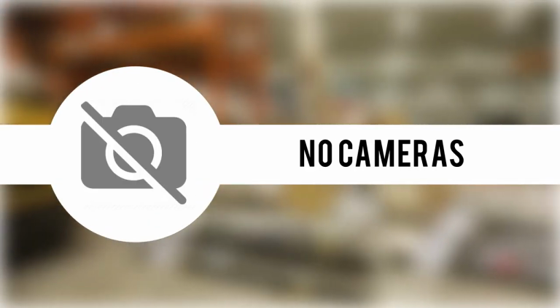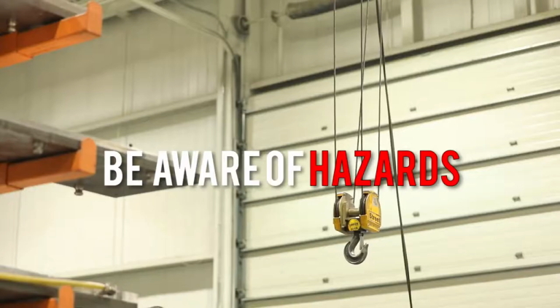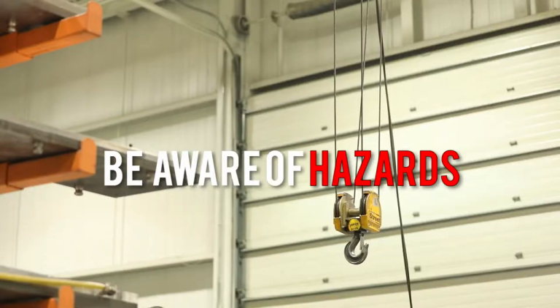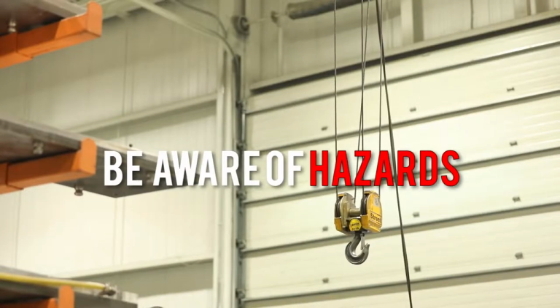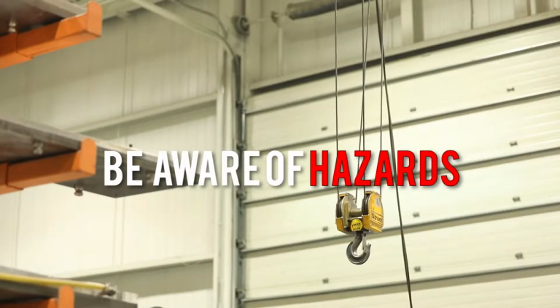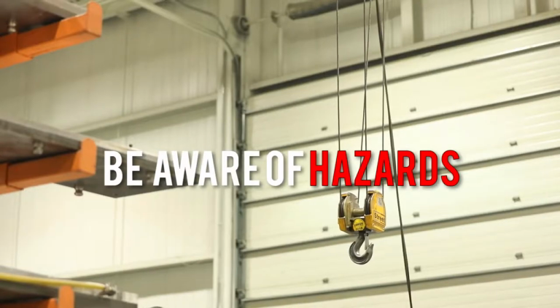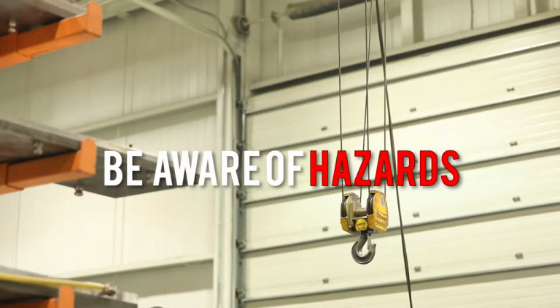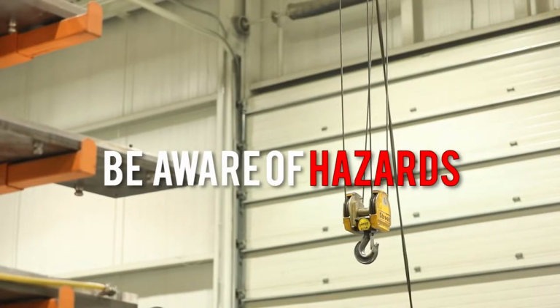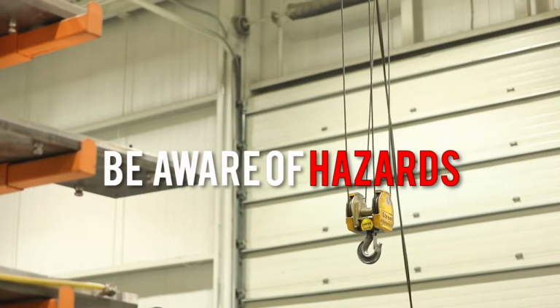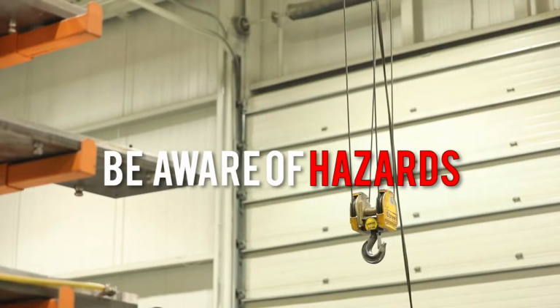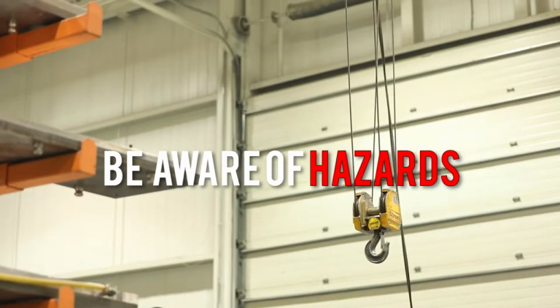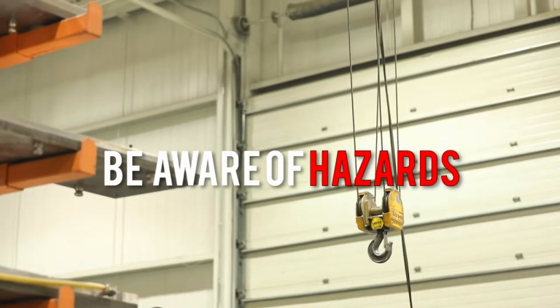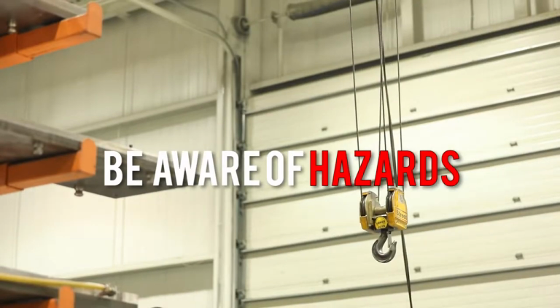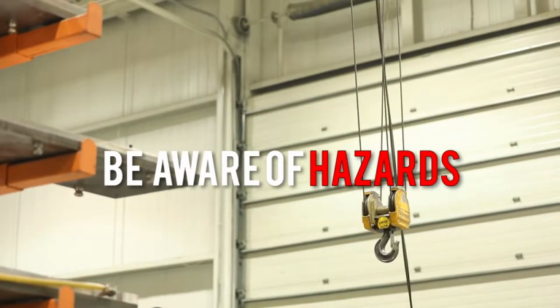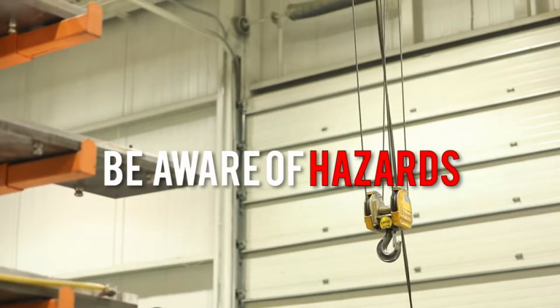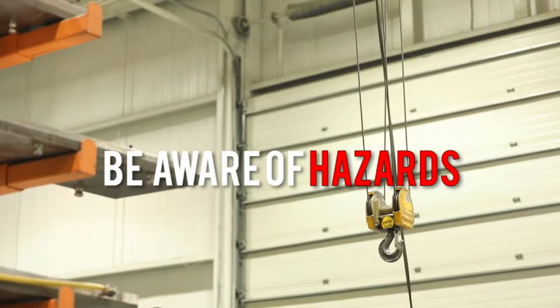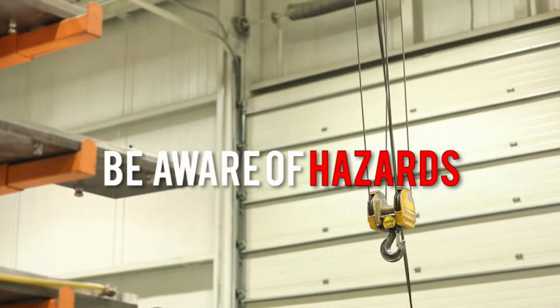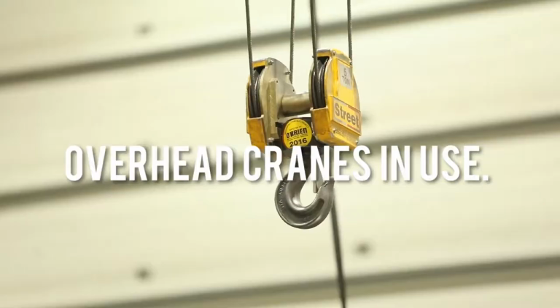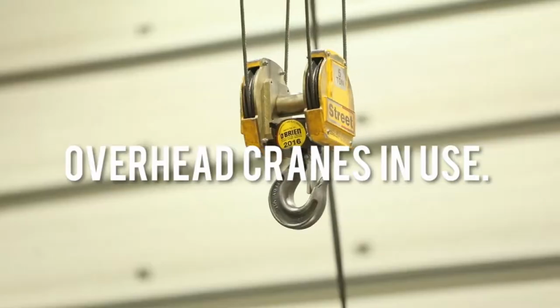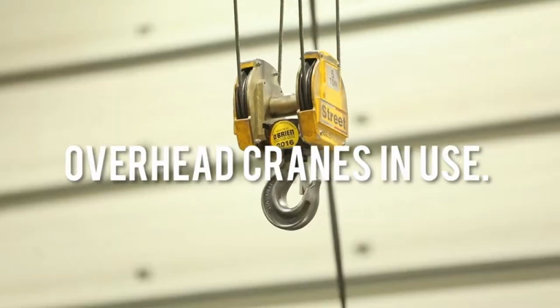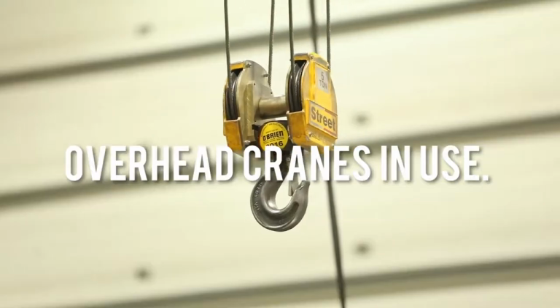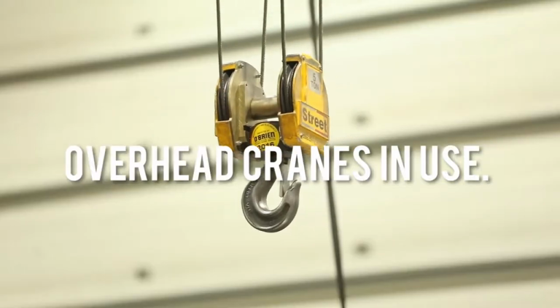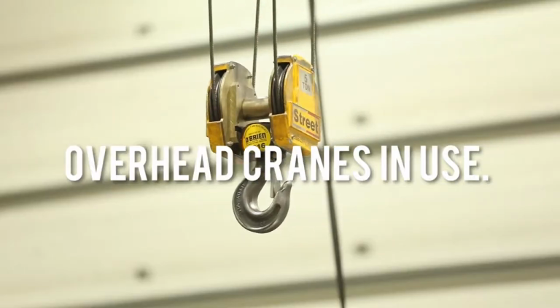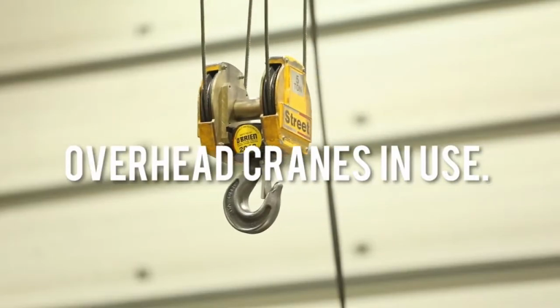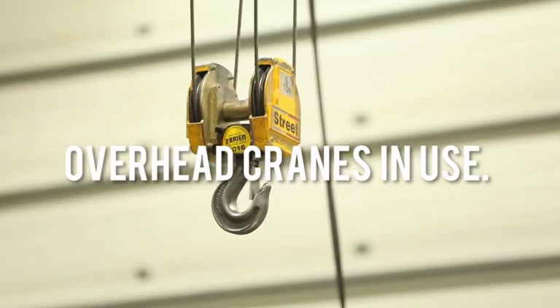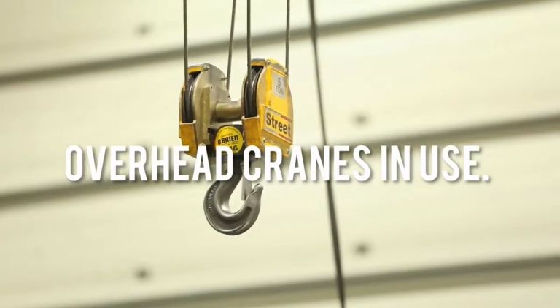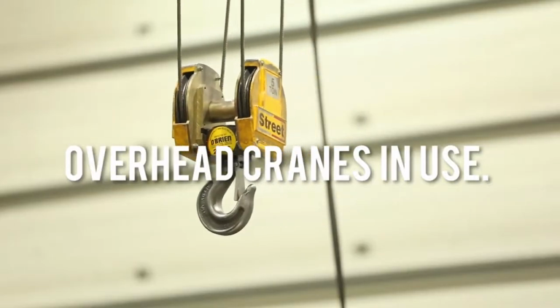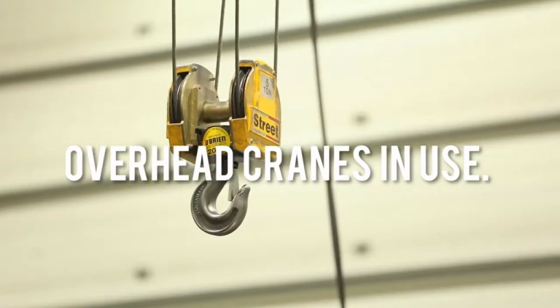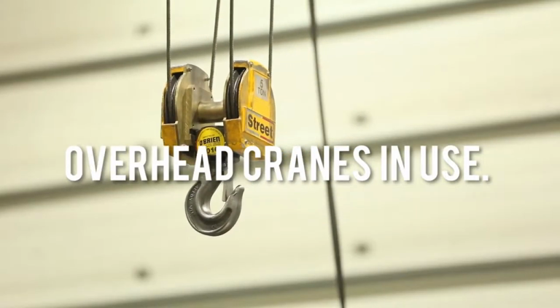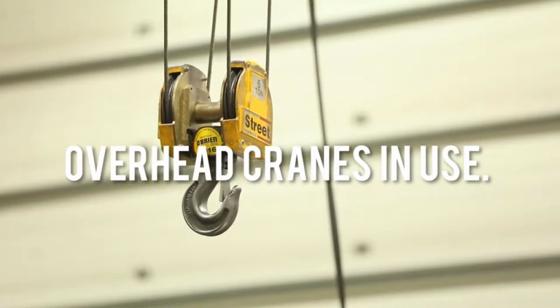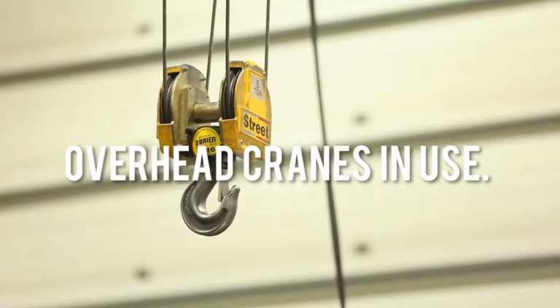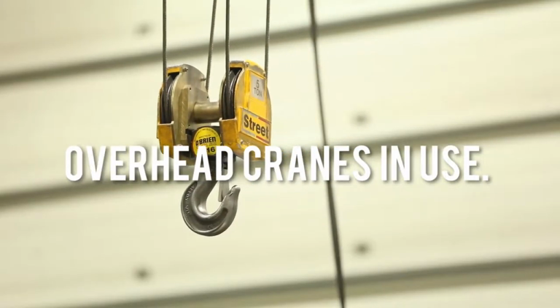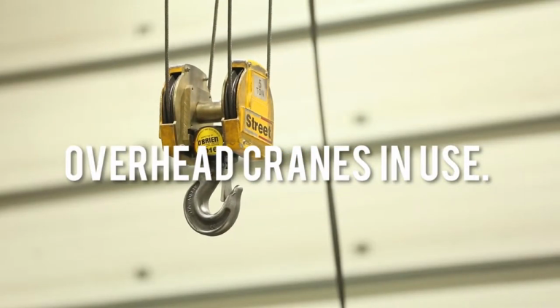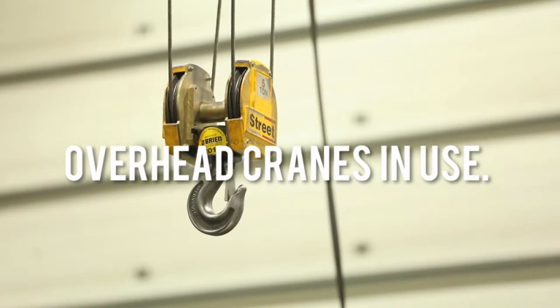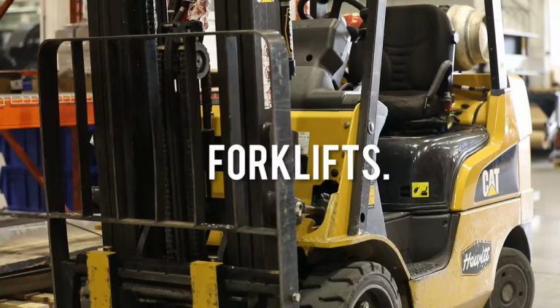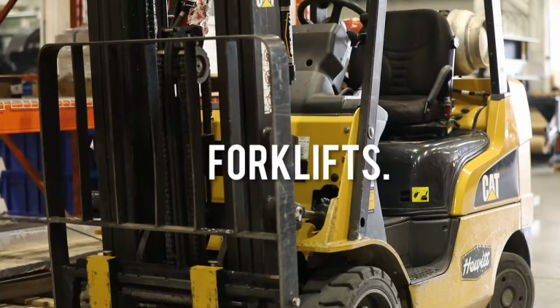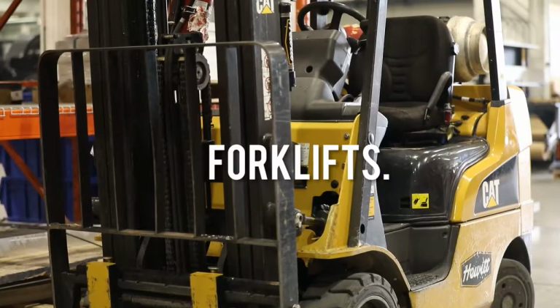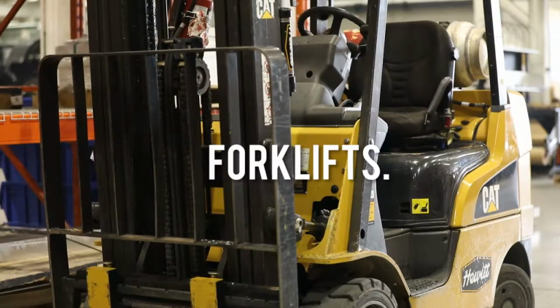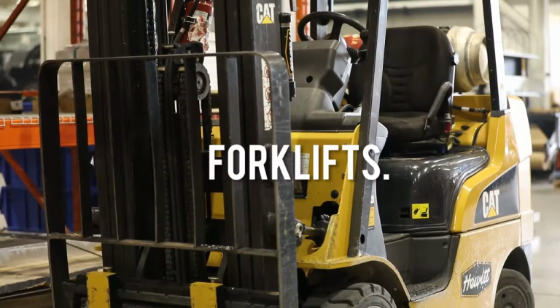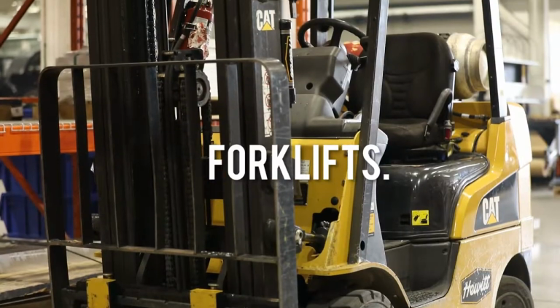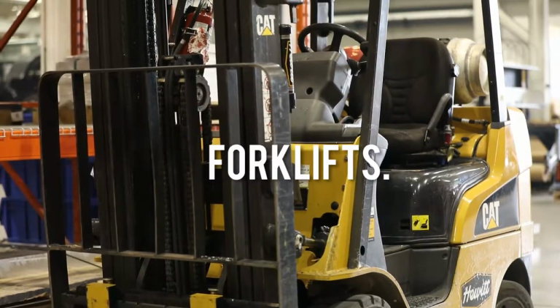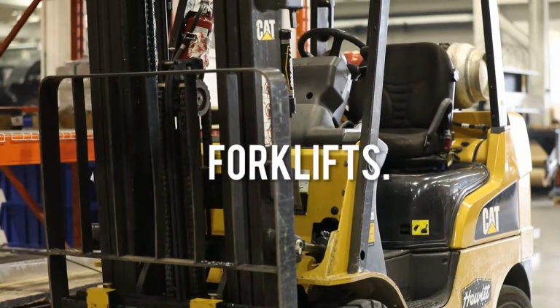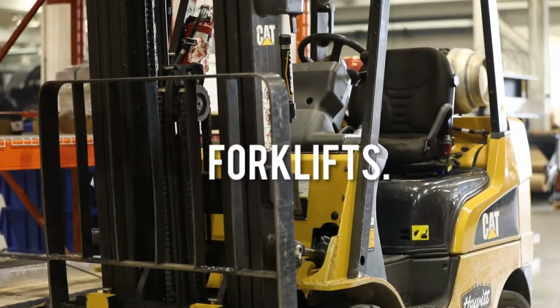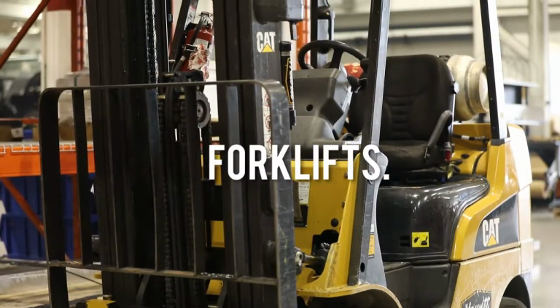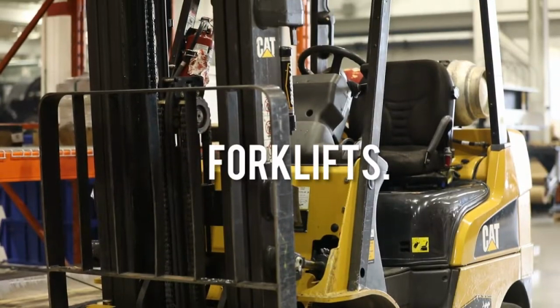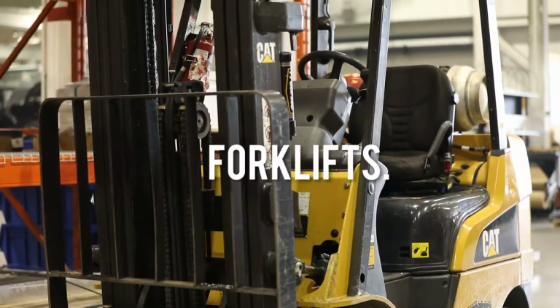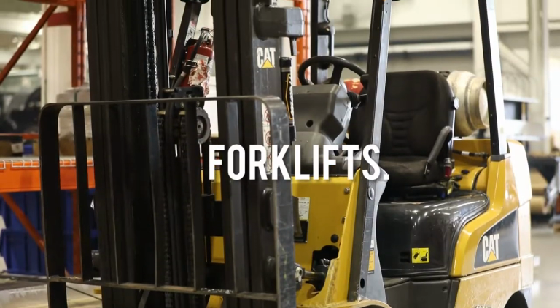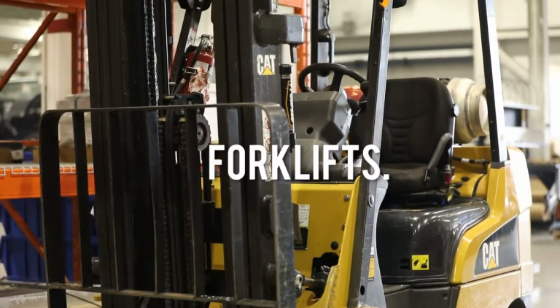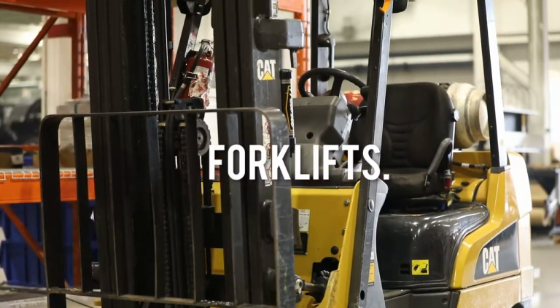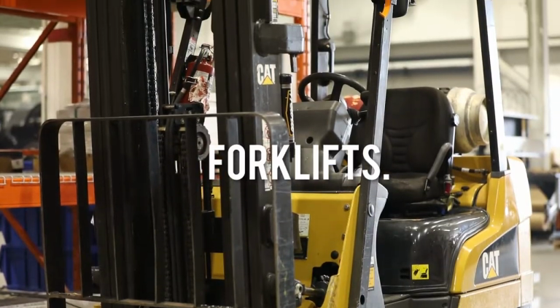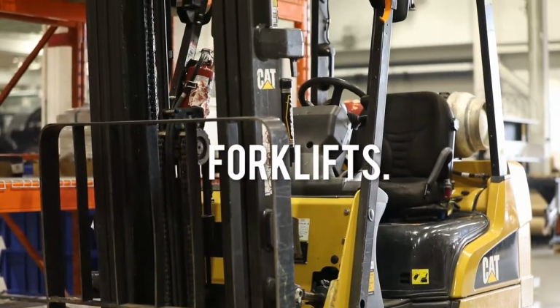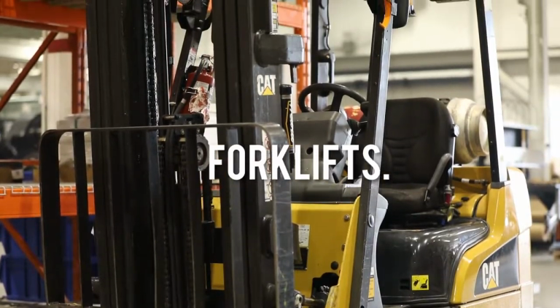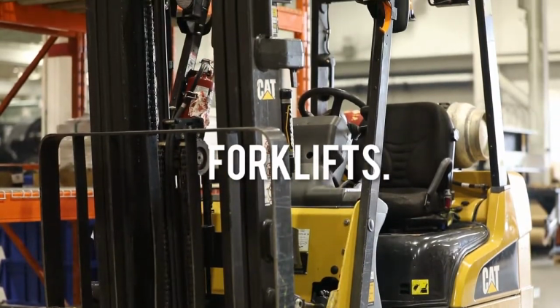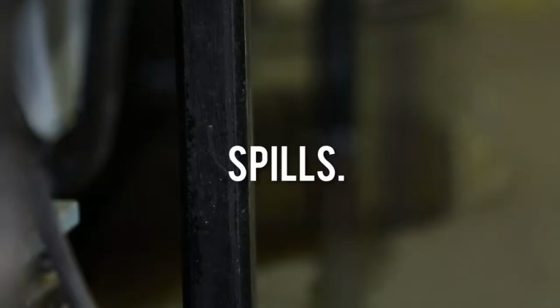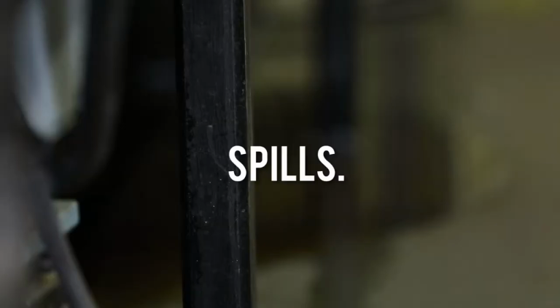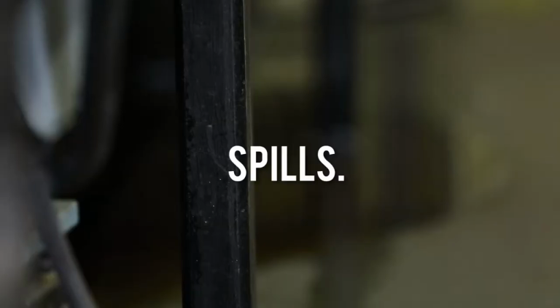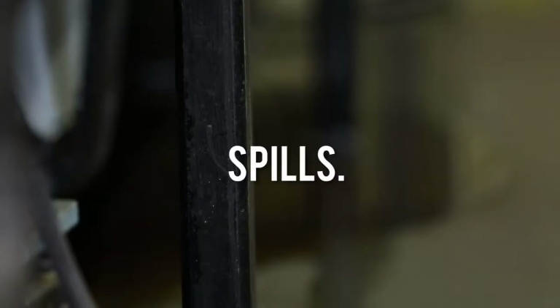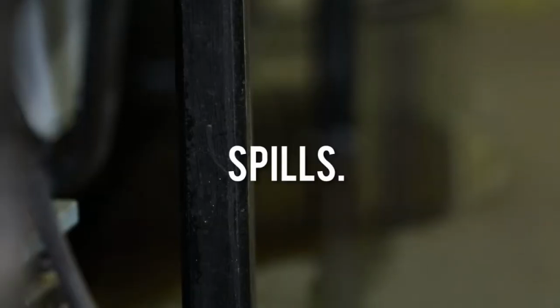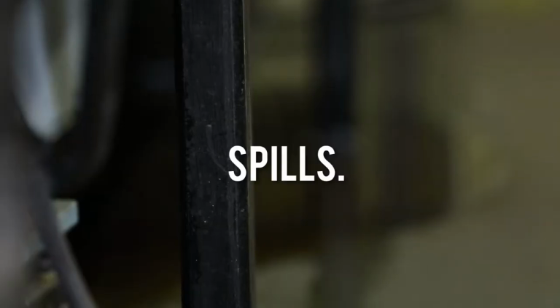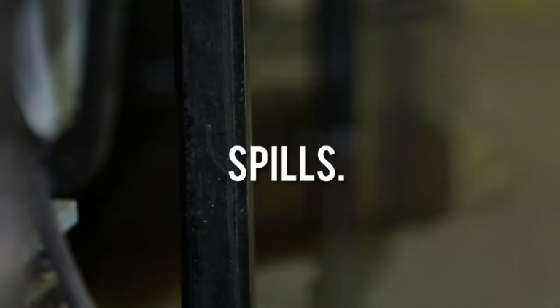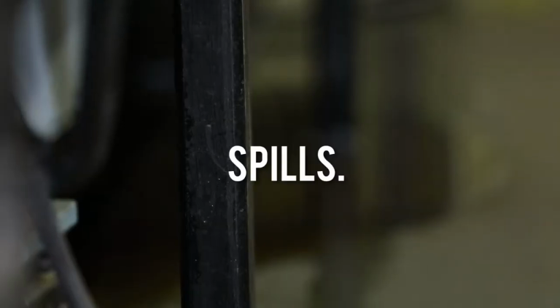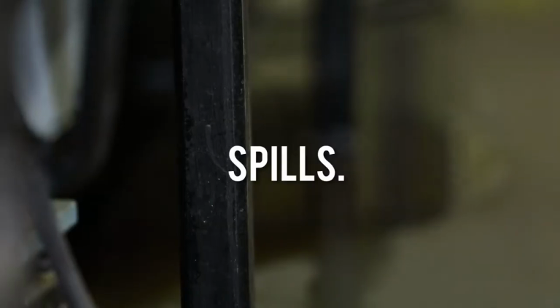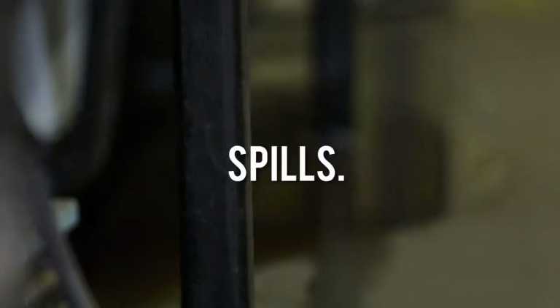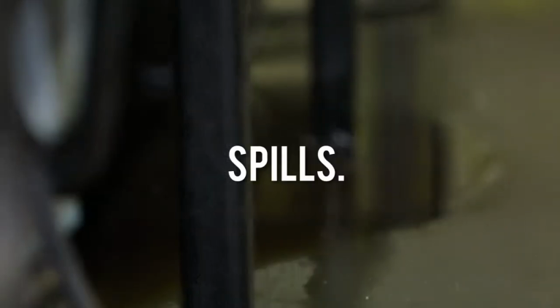Be aware of hazards, including overhead cranes in use, forklifts, and spills.